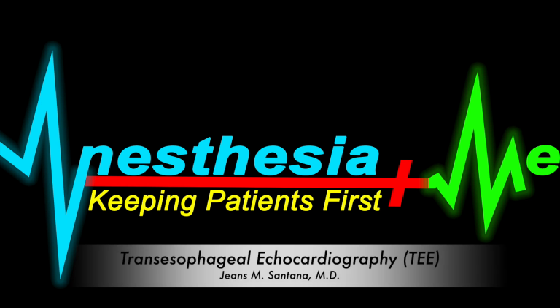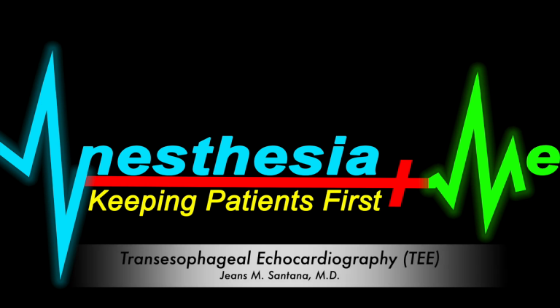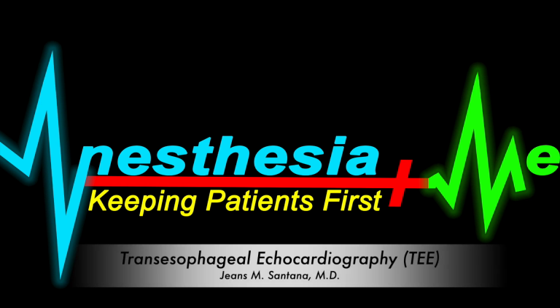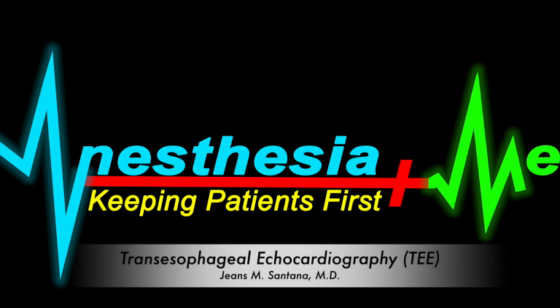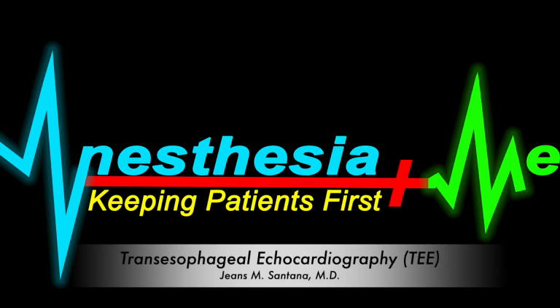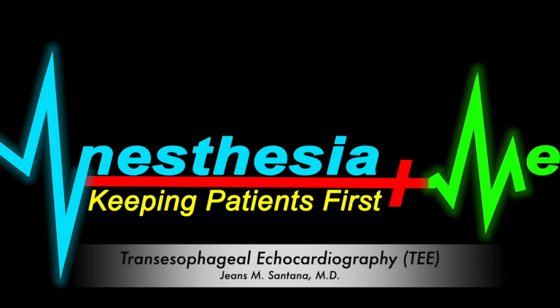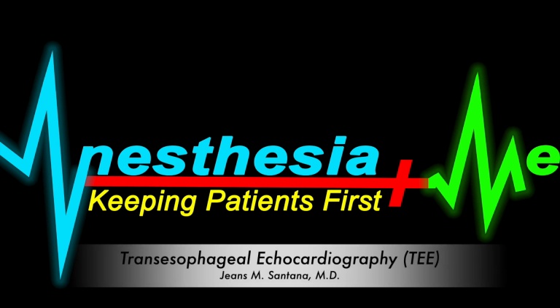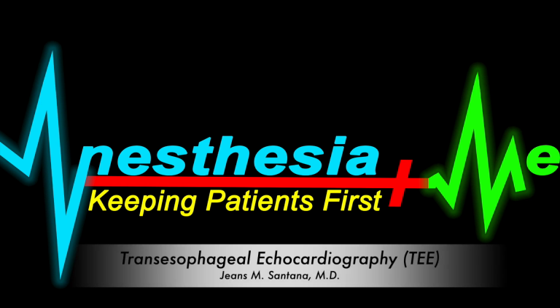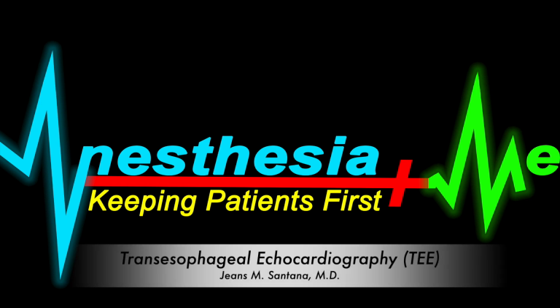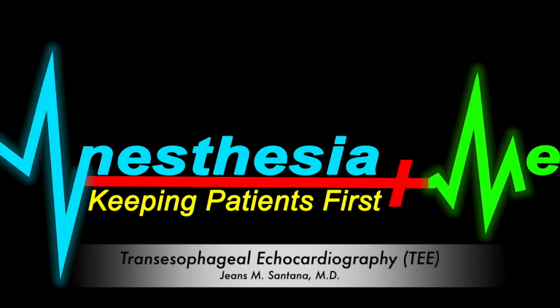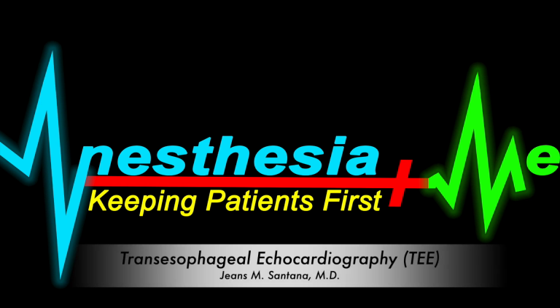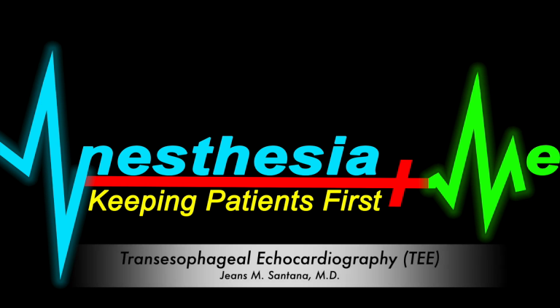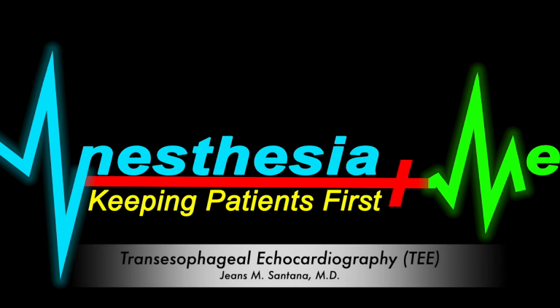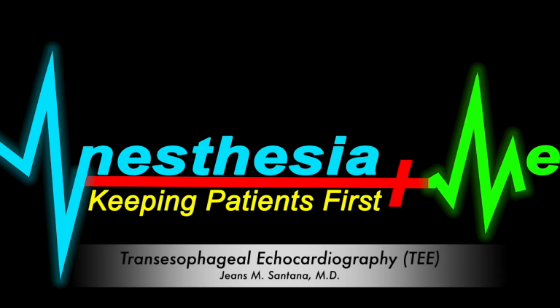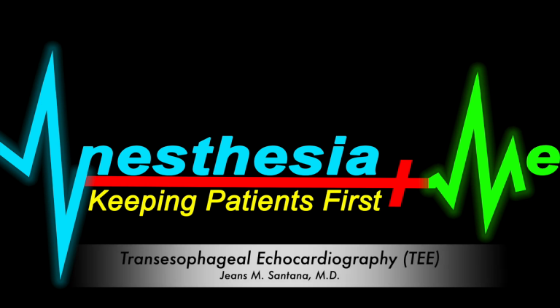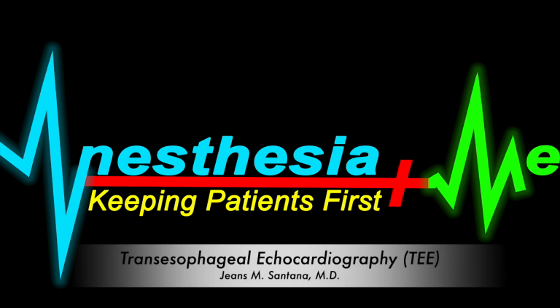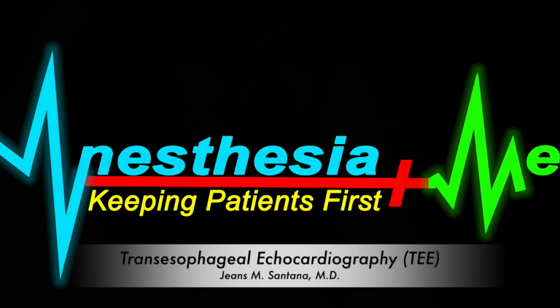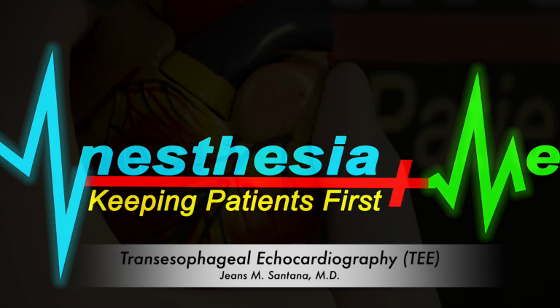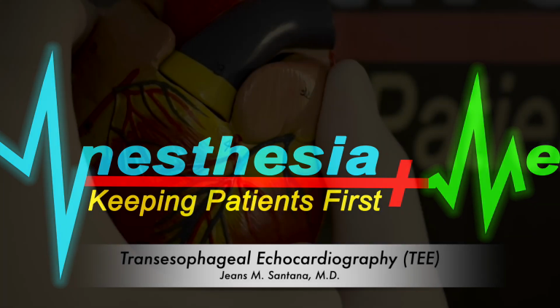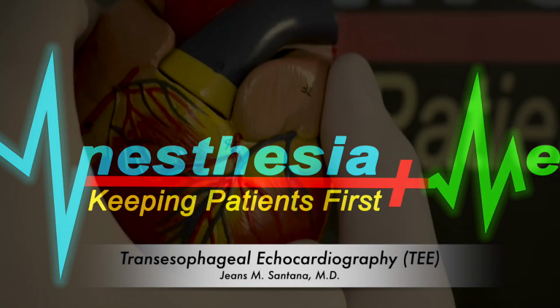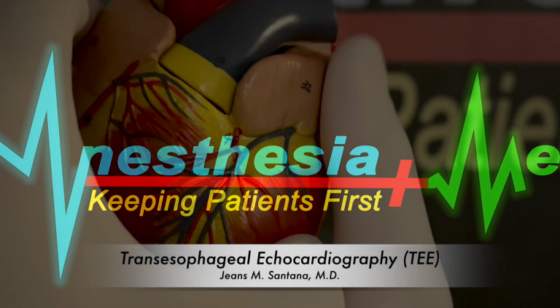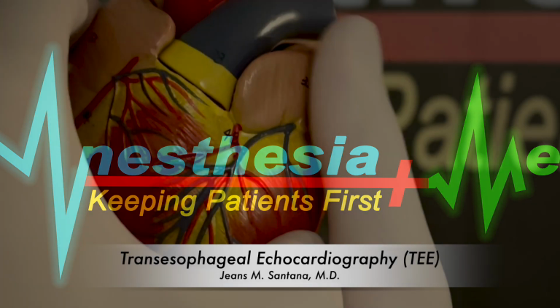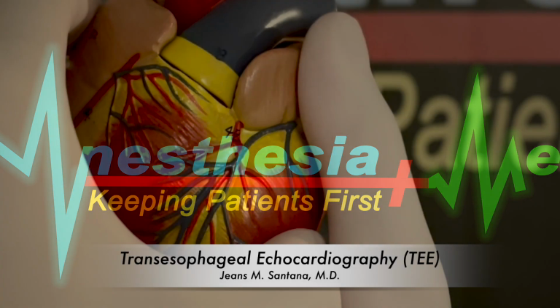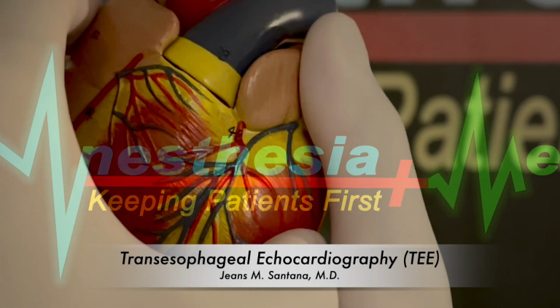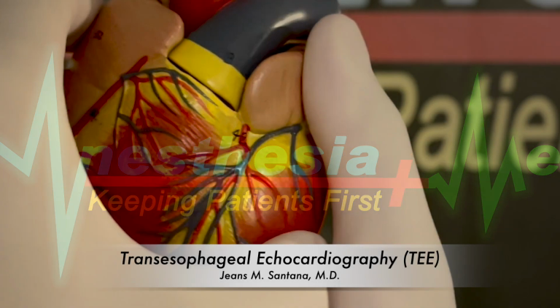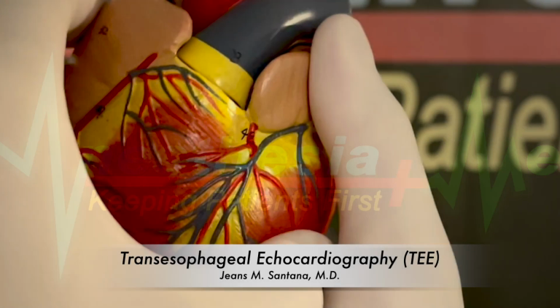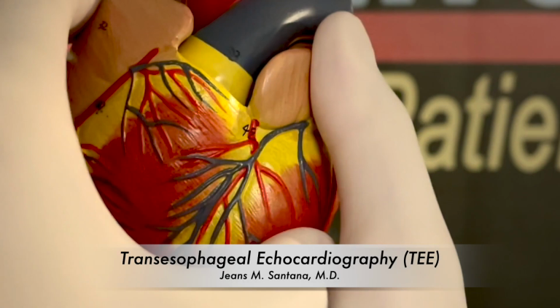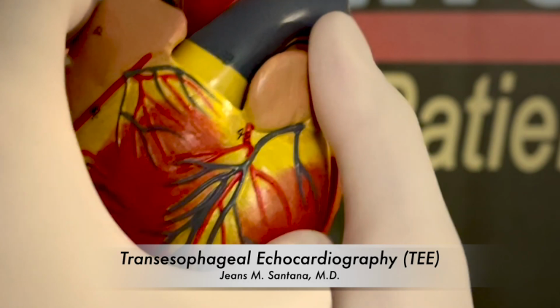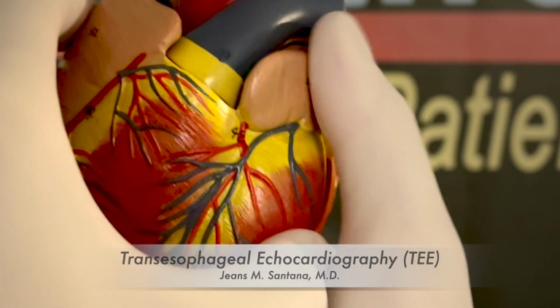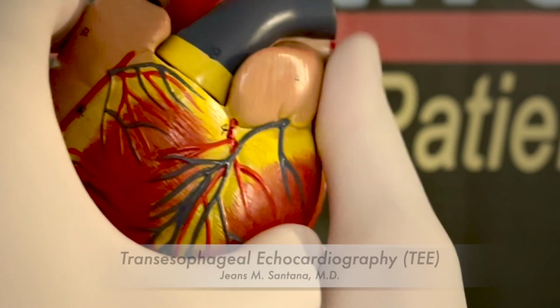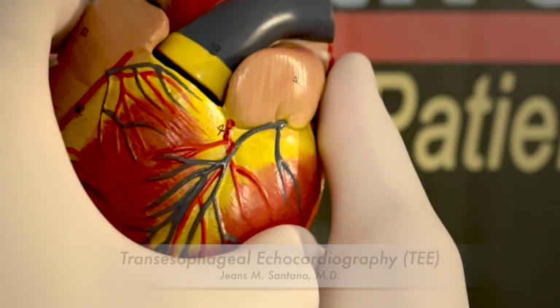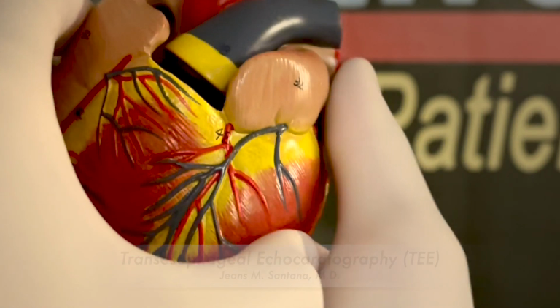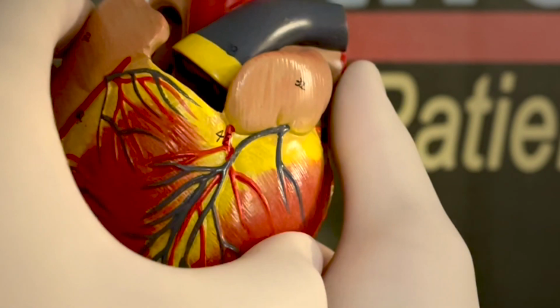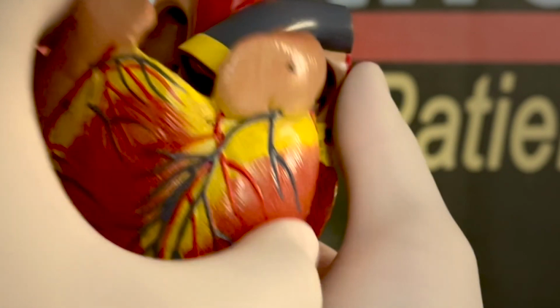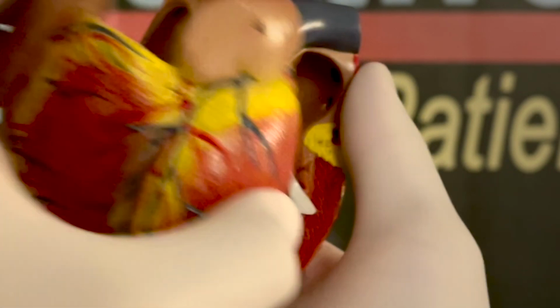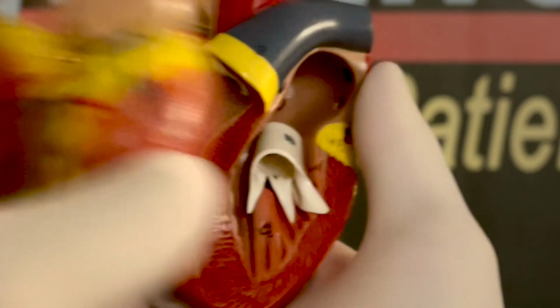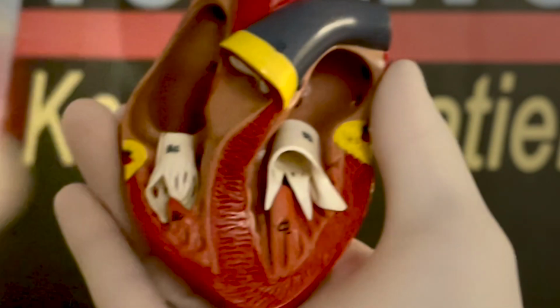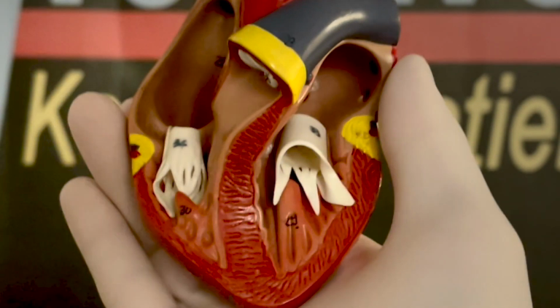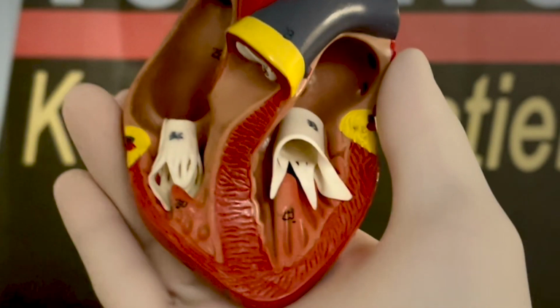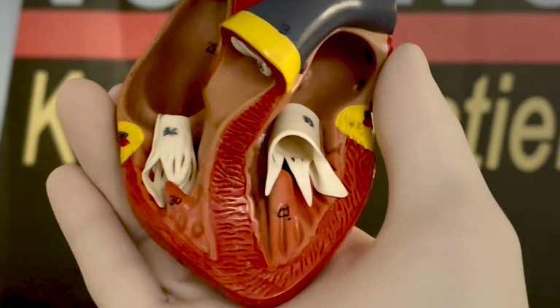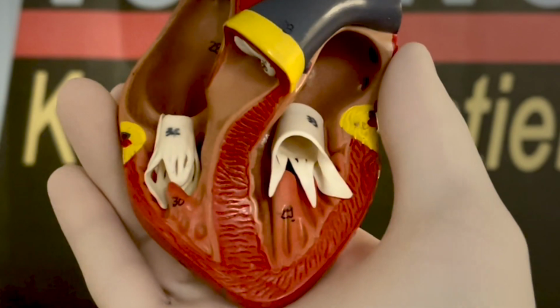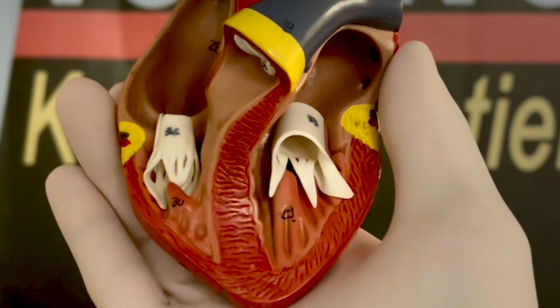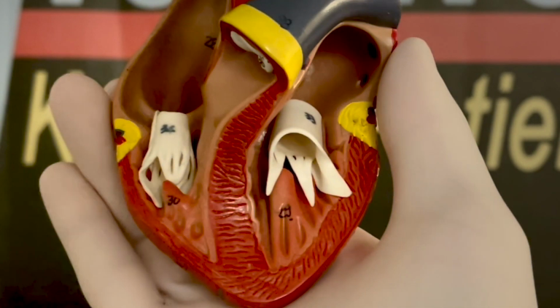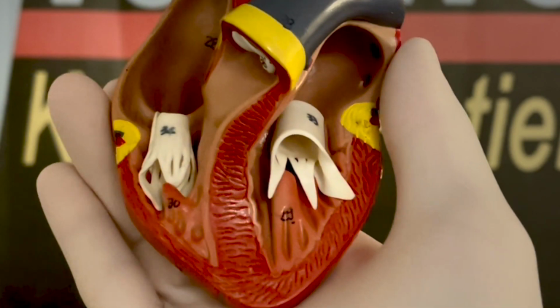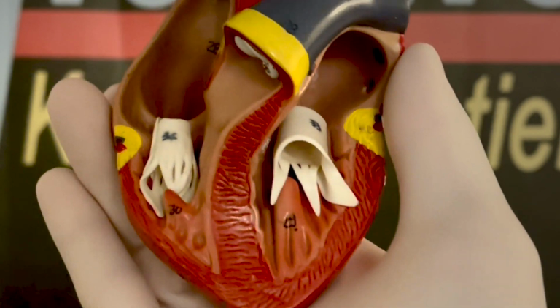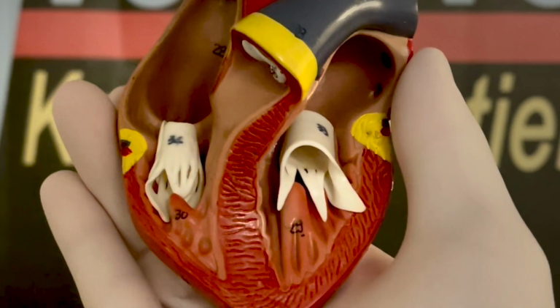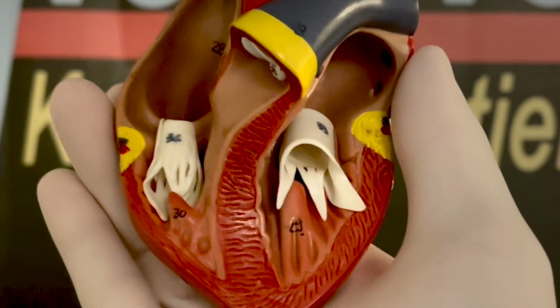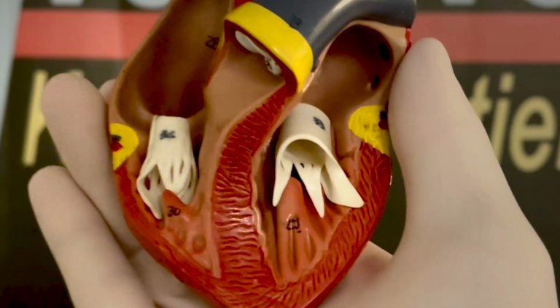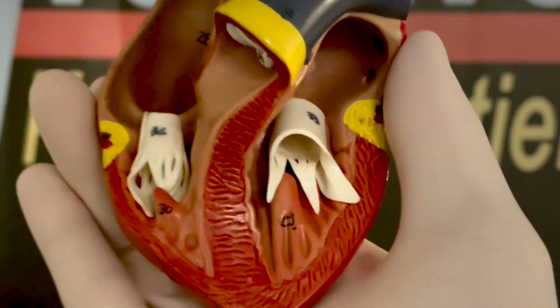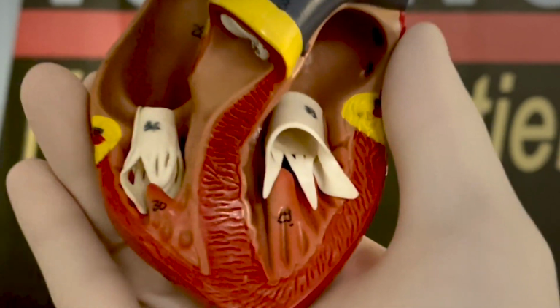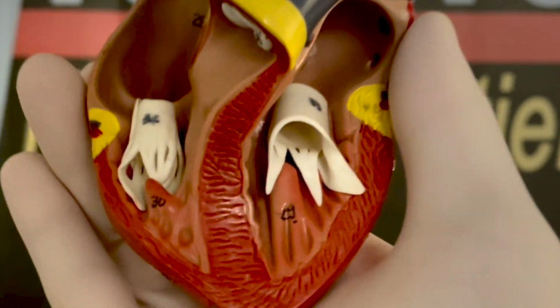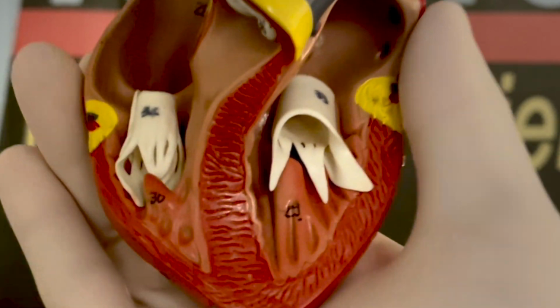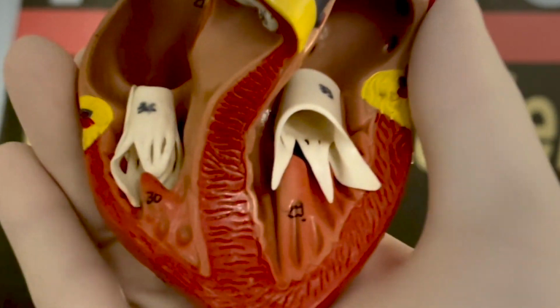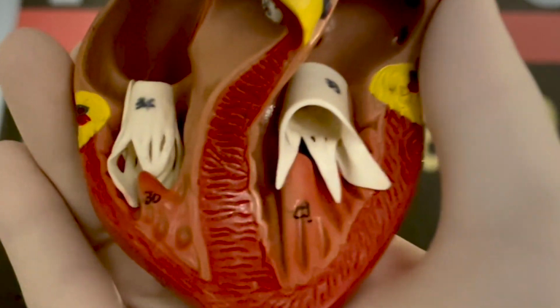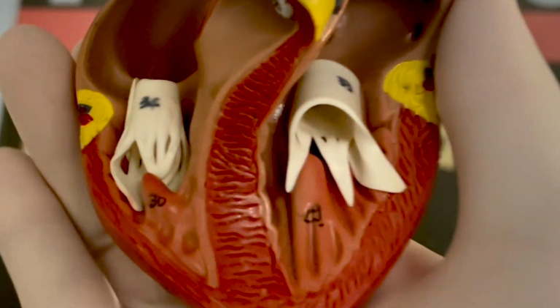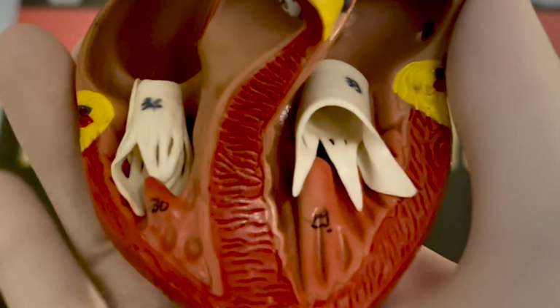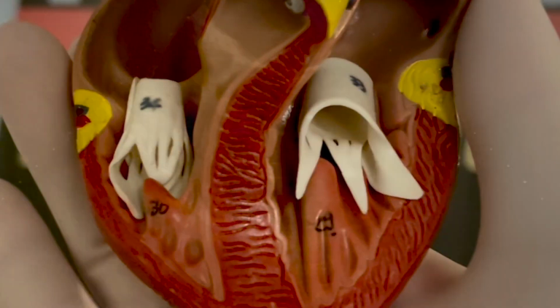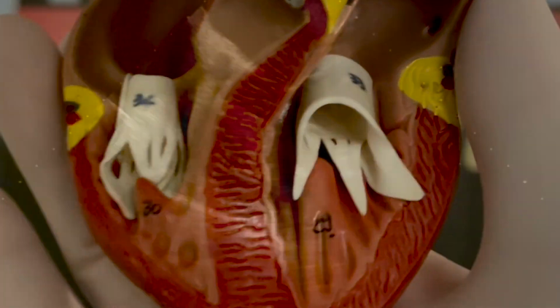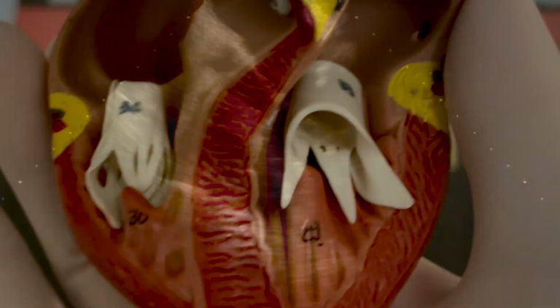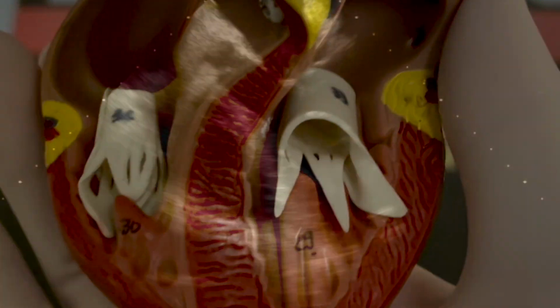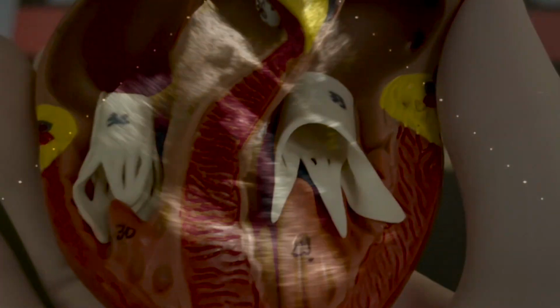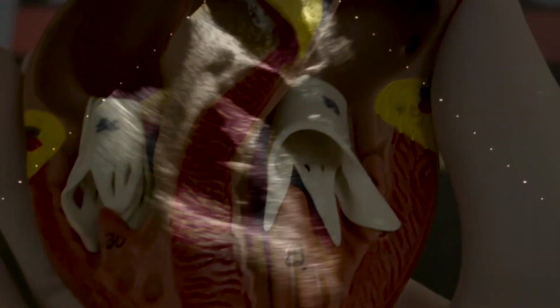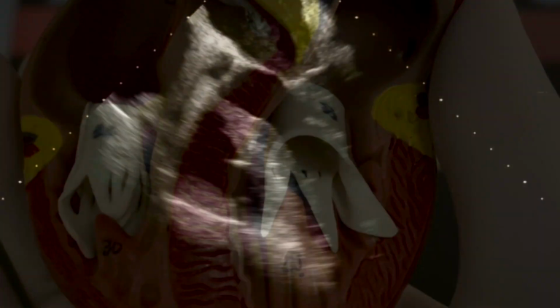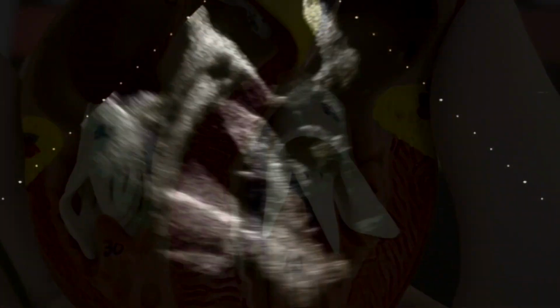Hello everyone. This video will orient you to the standard views of the transesophageal echo, or TEE exam.